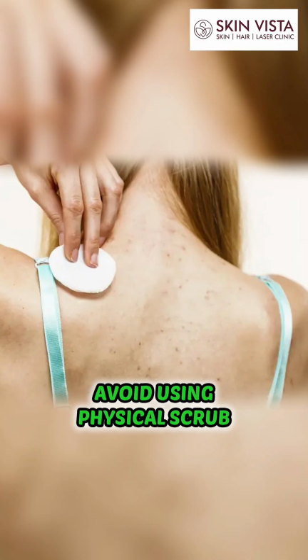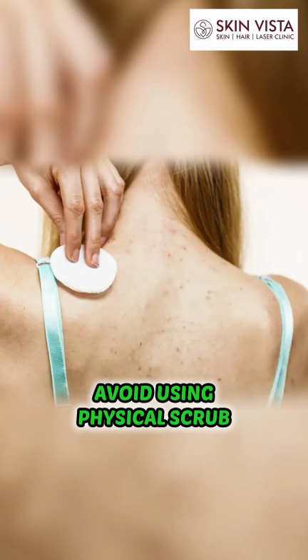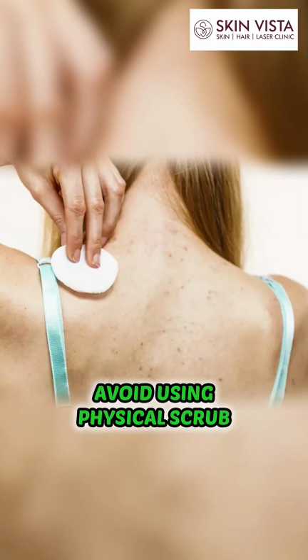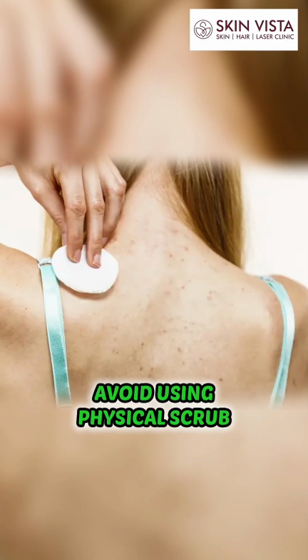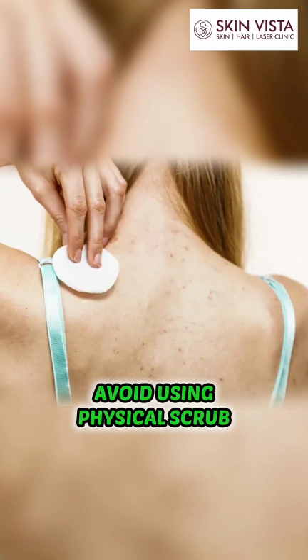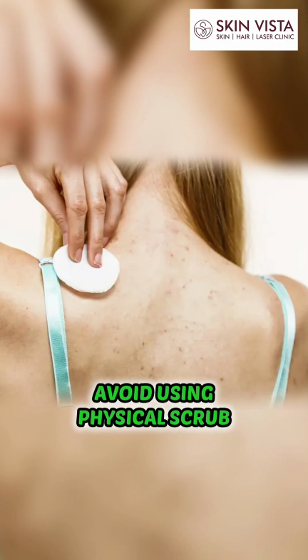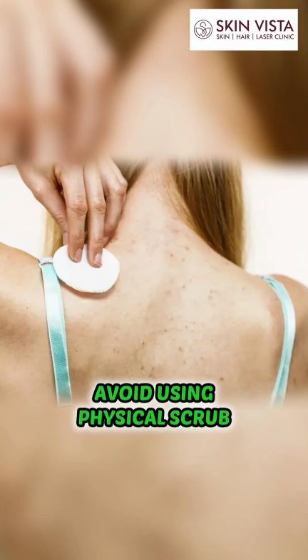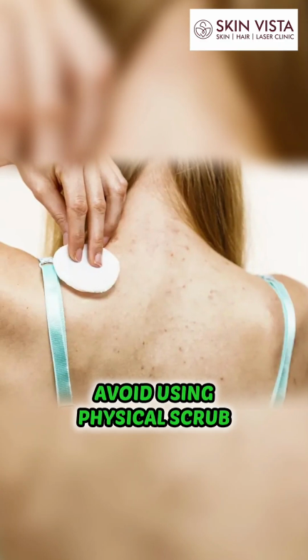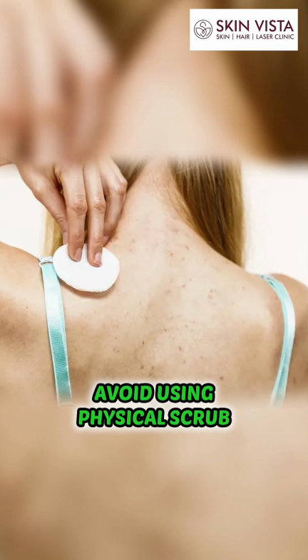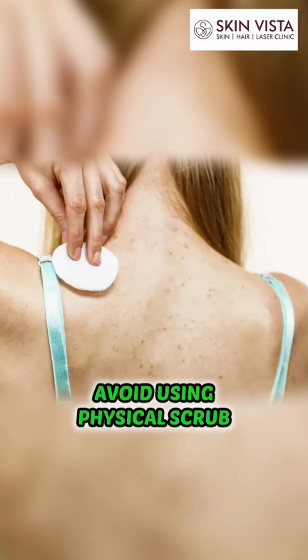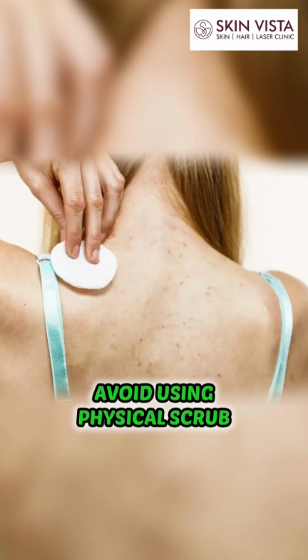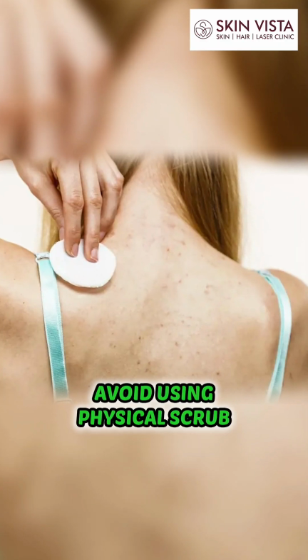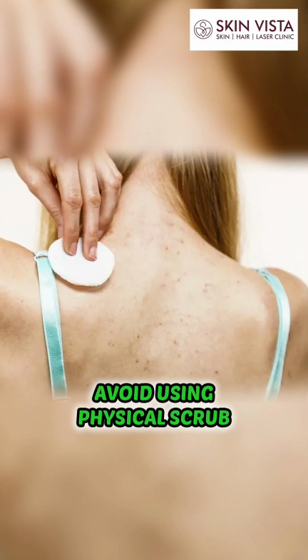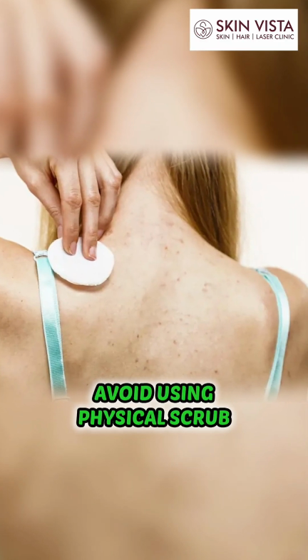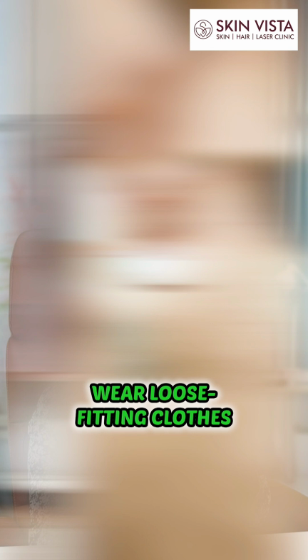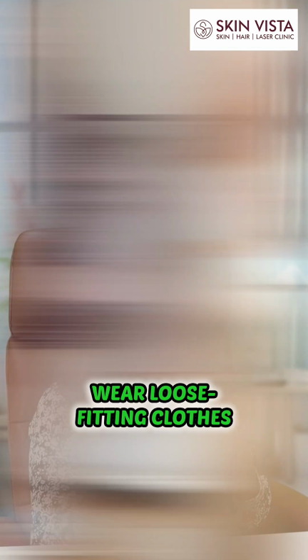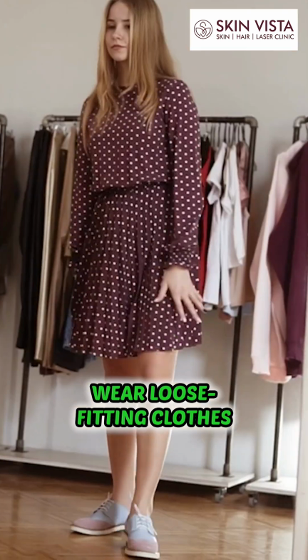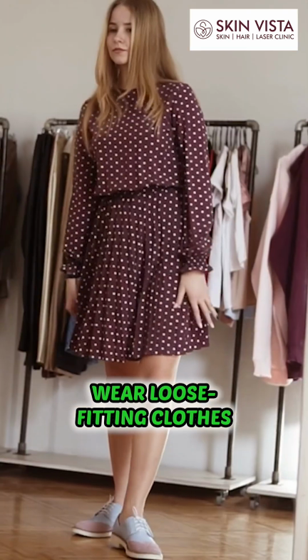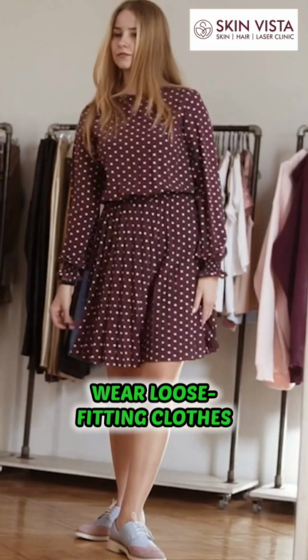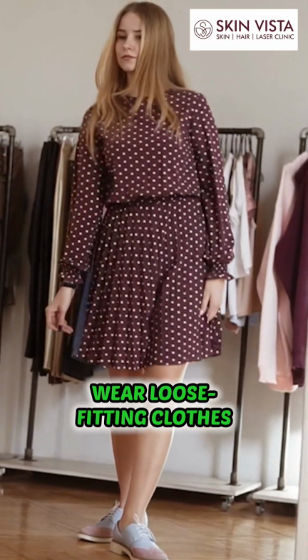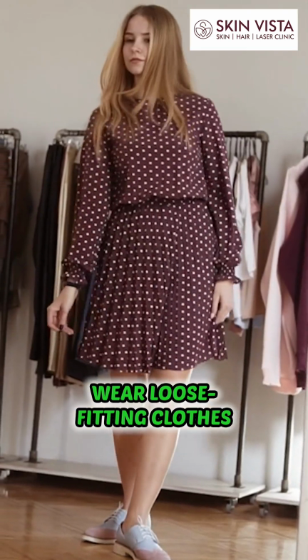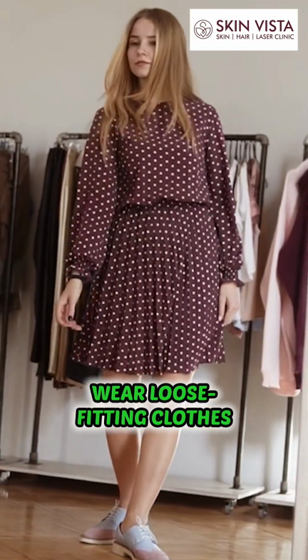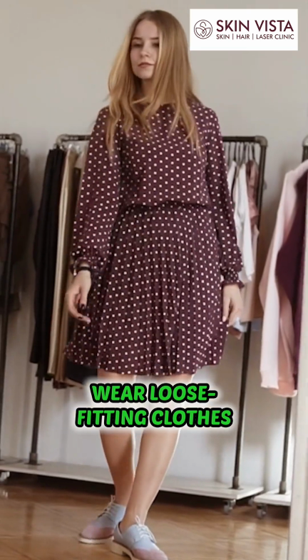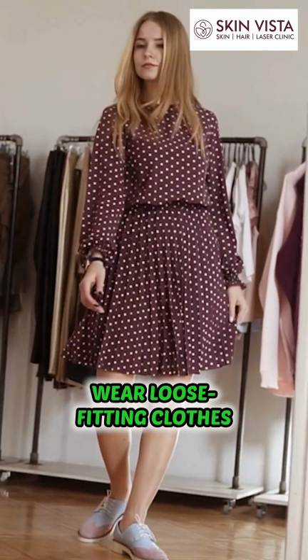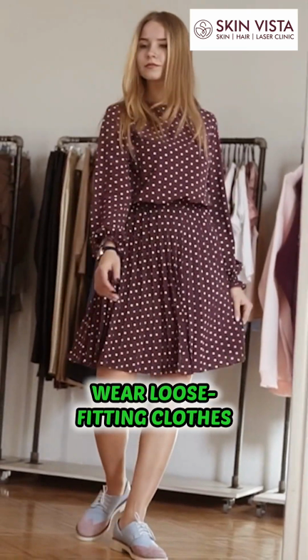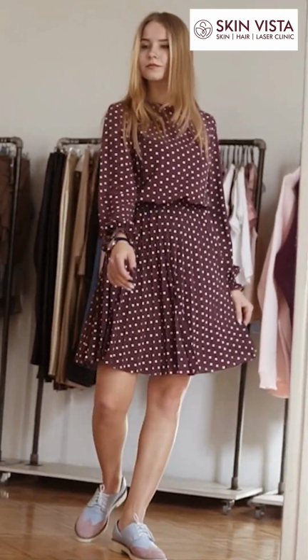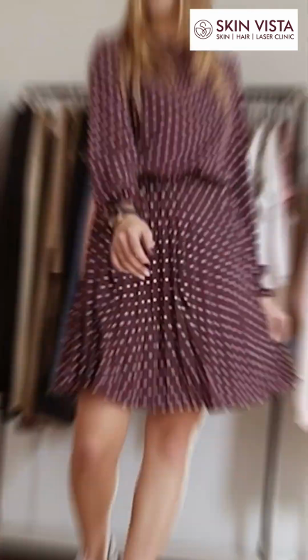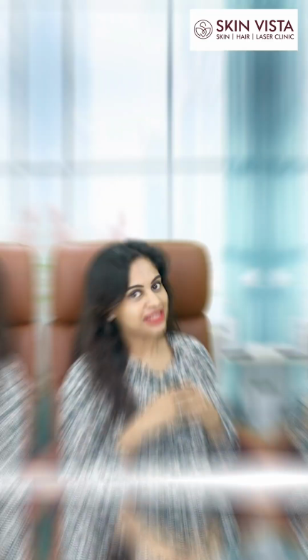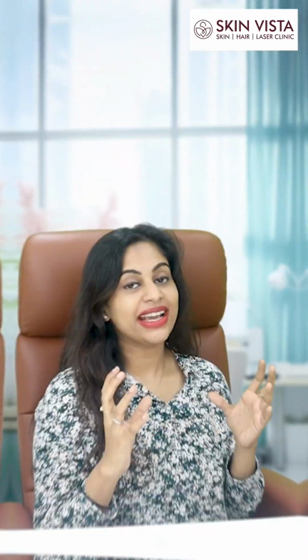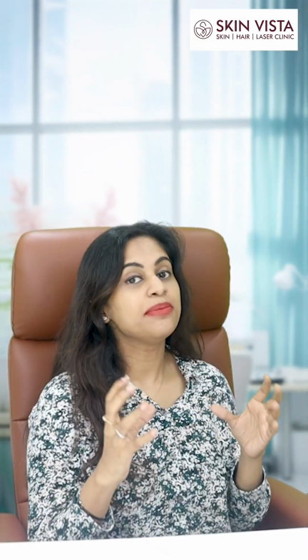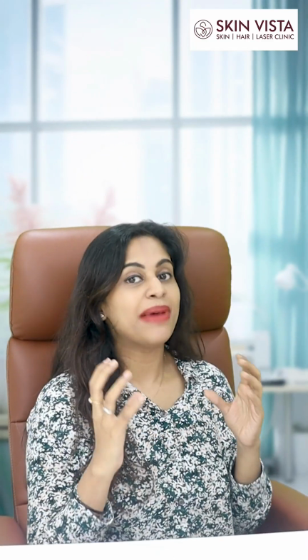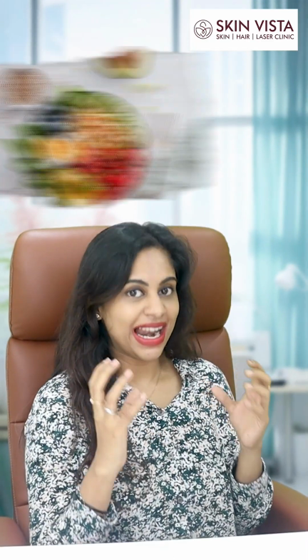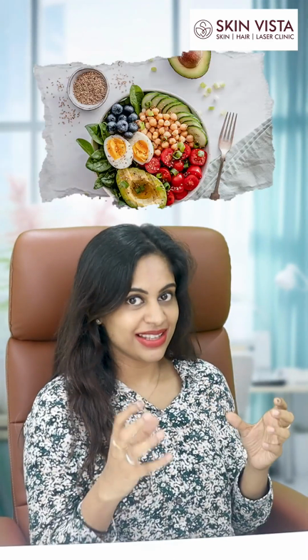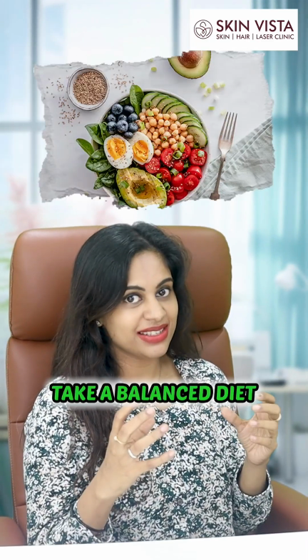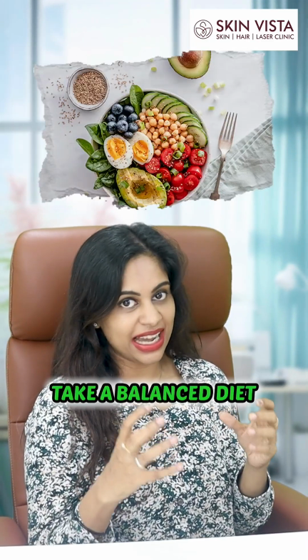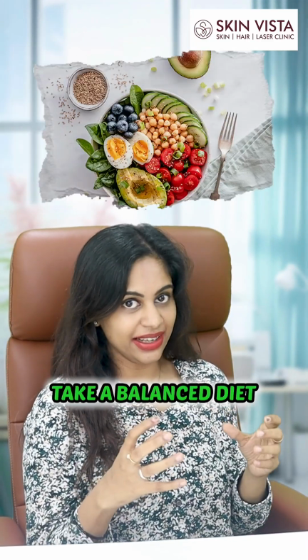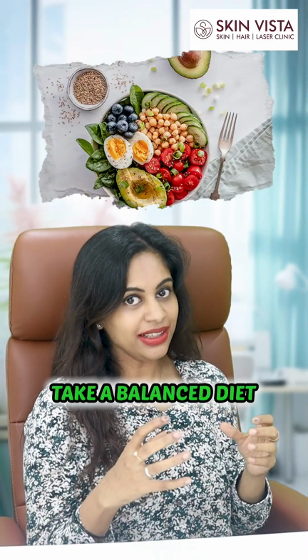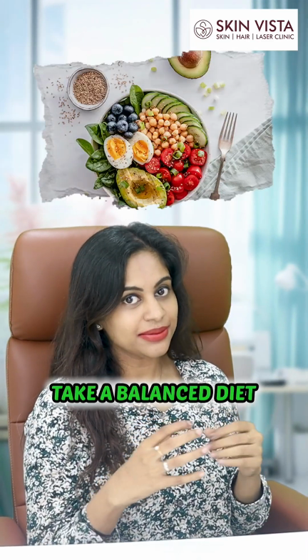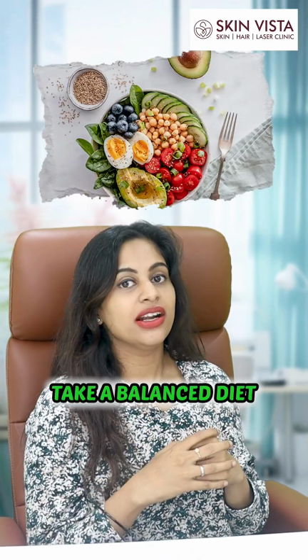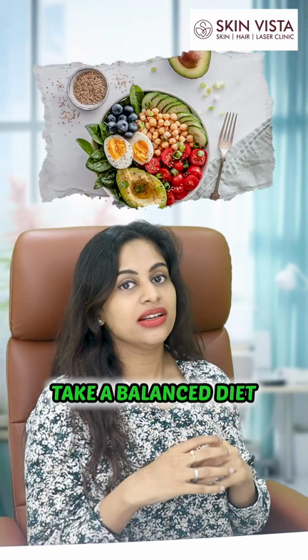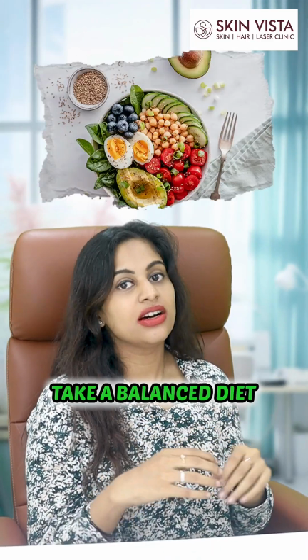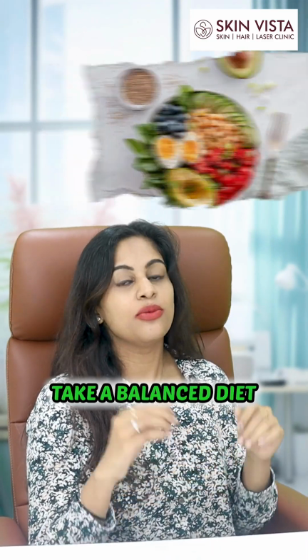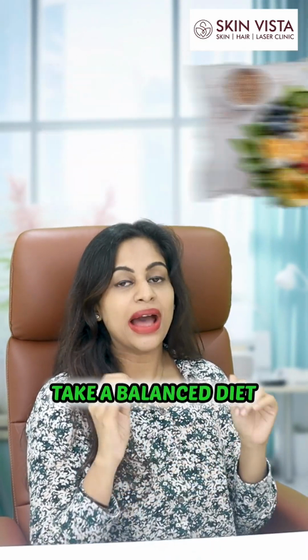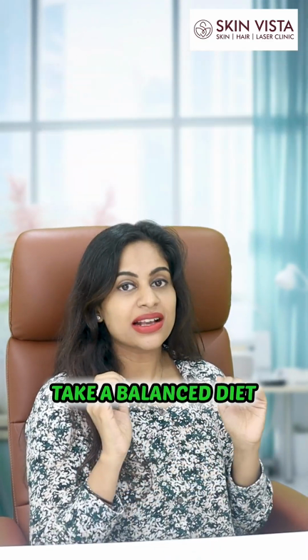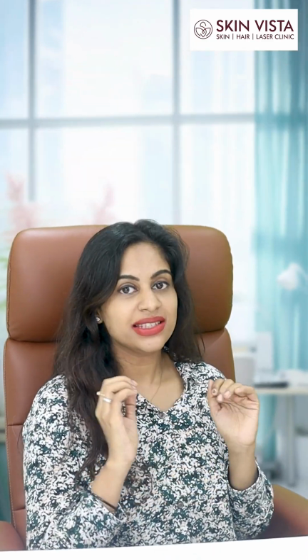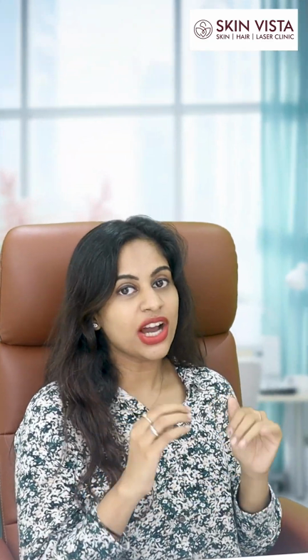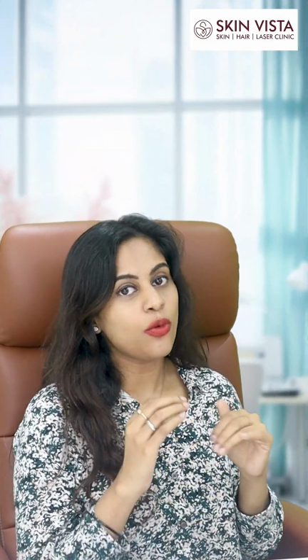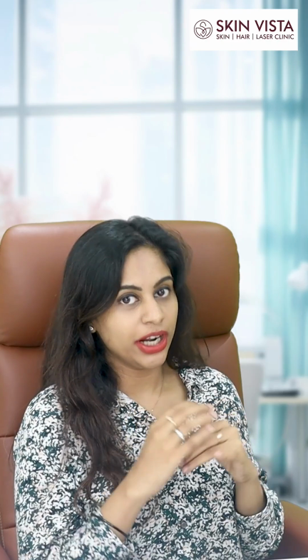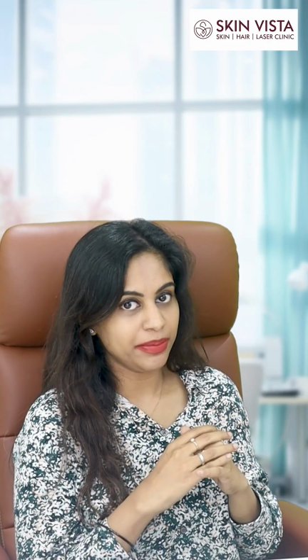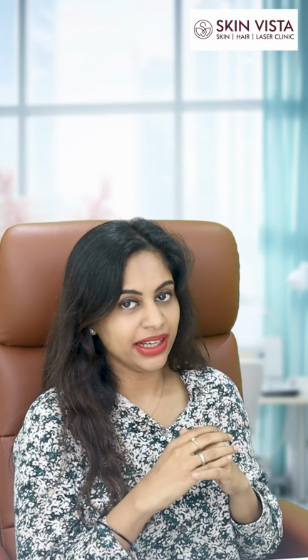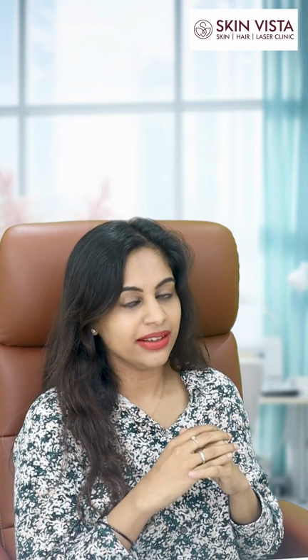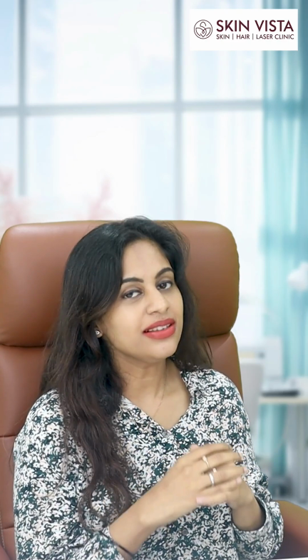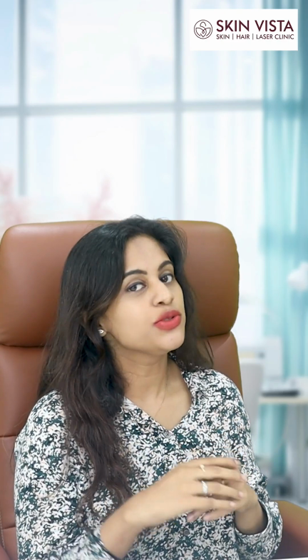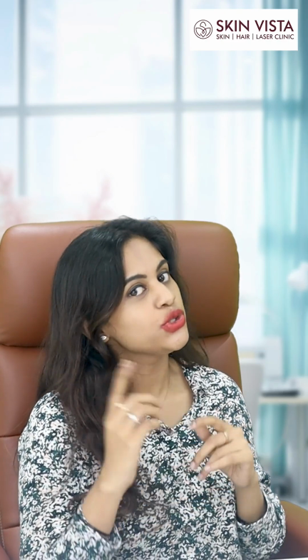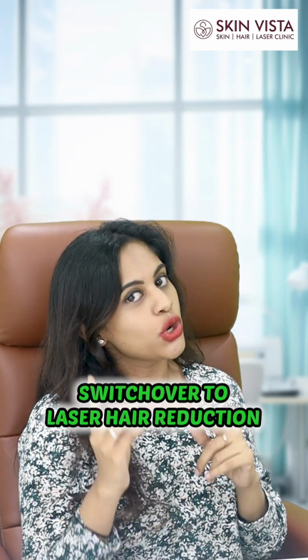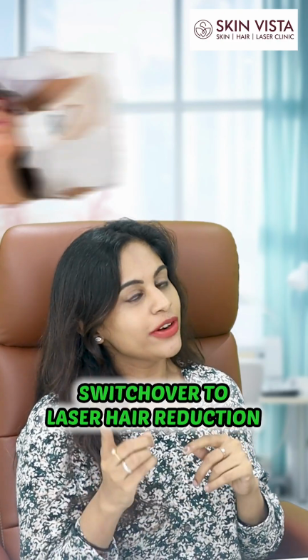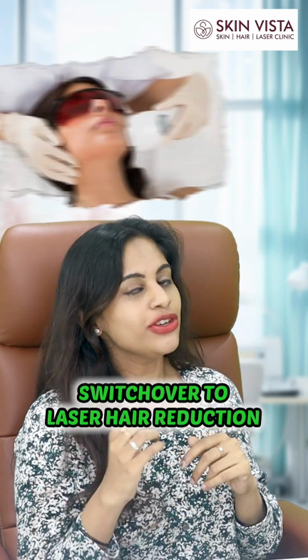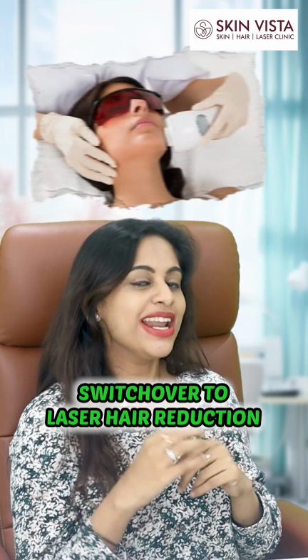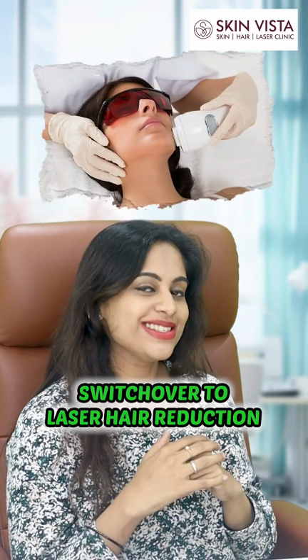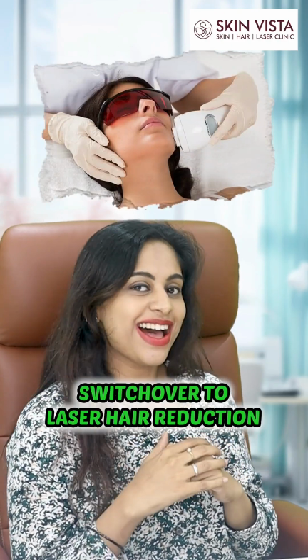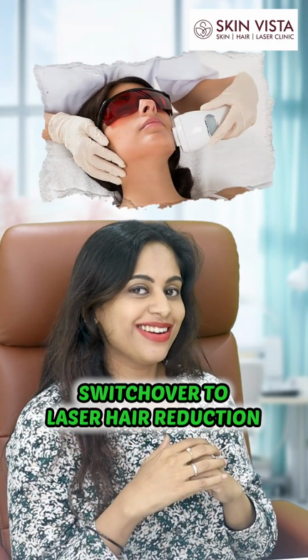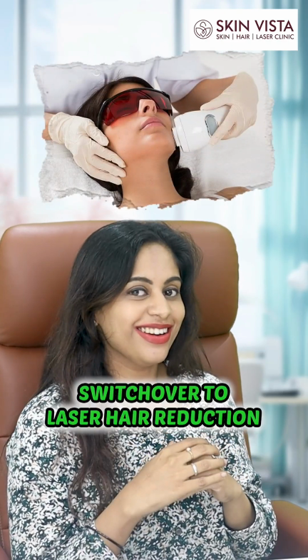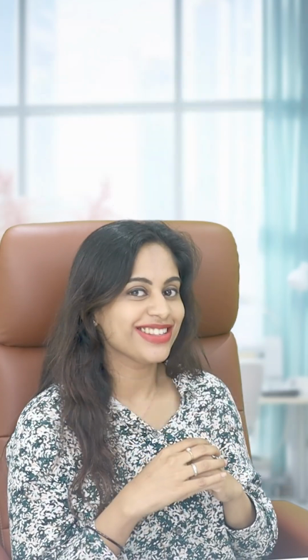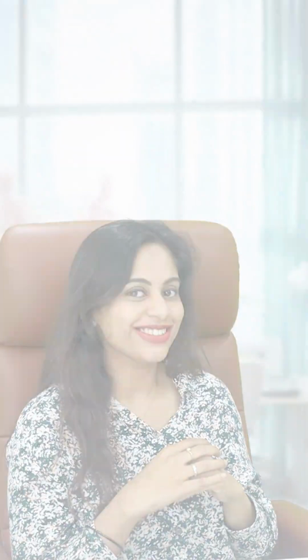Avoid using physical scrubs. Use loose fitting cotton clothes. Take a balanced diet. And avoid waxing — switch over to laser hair reduction.